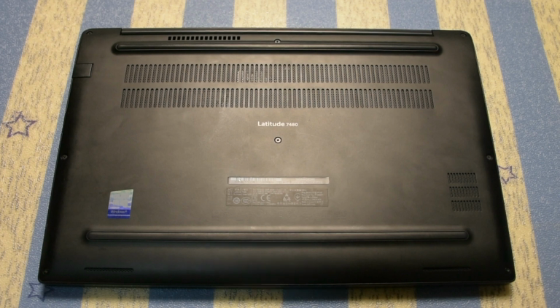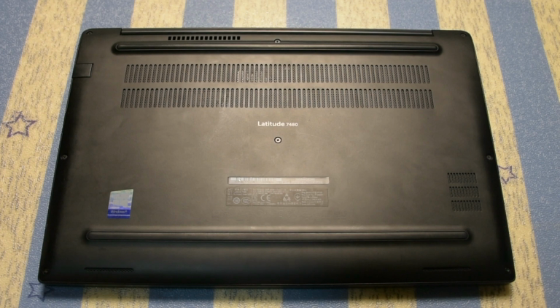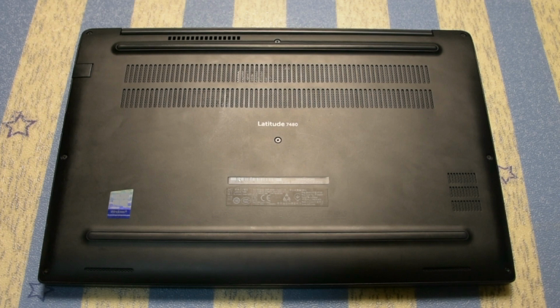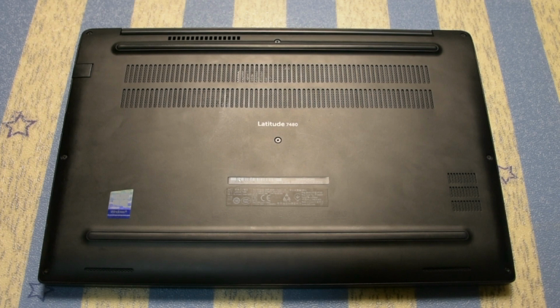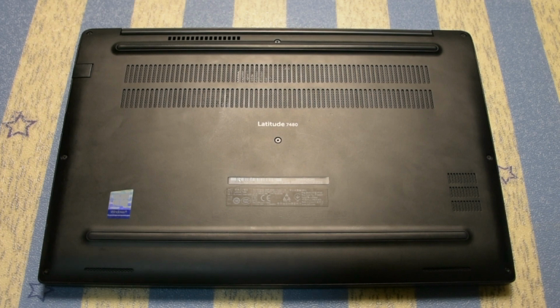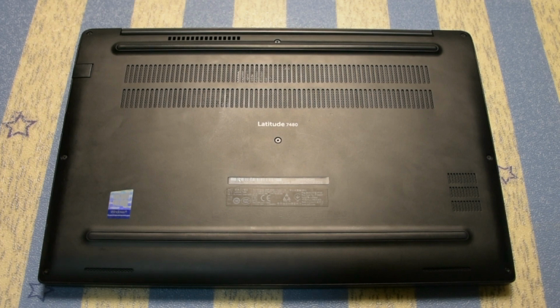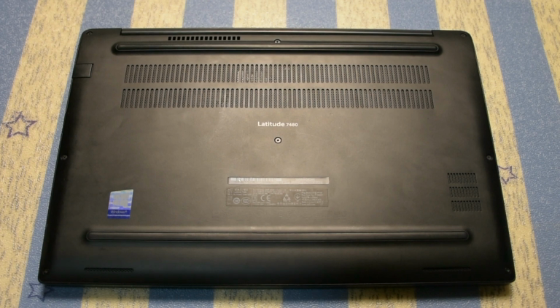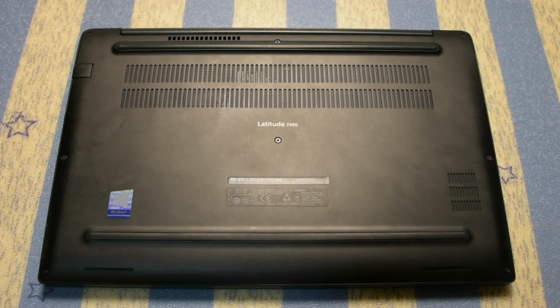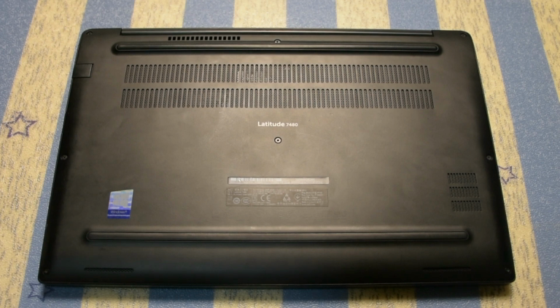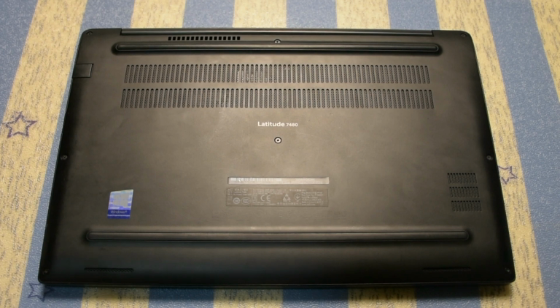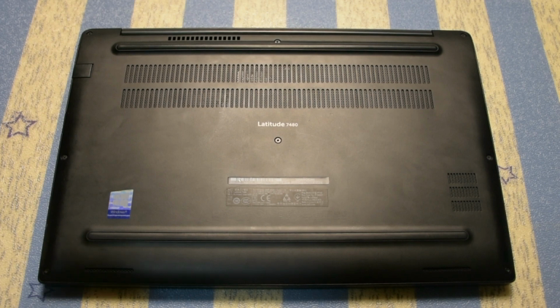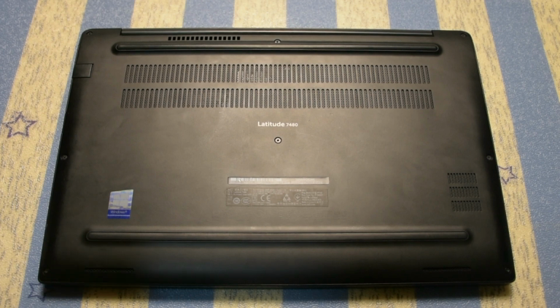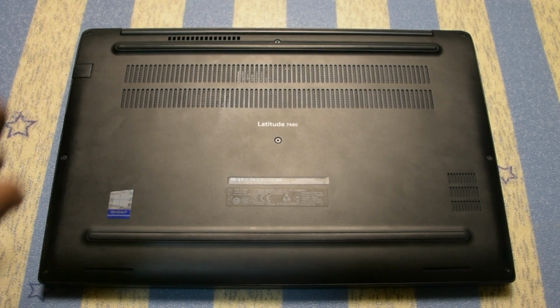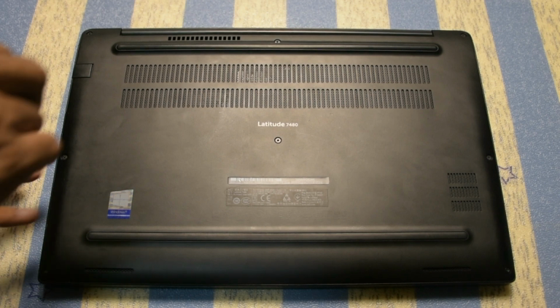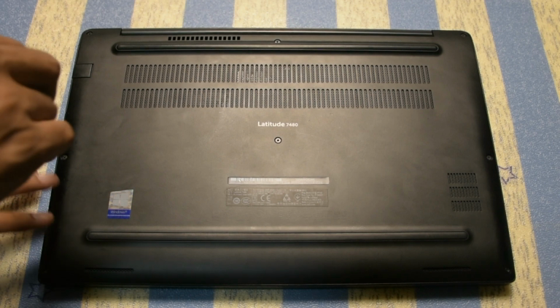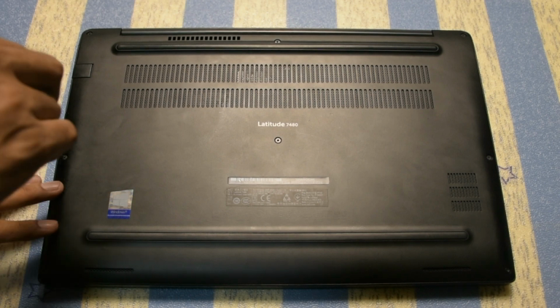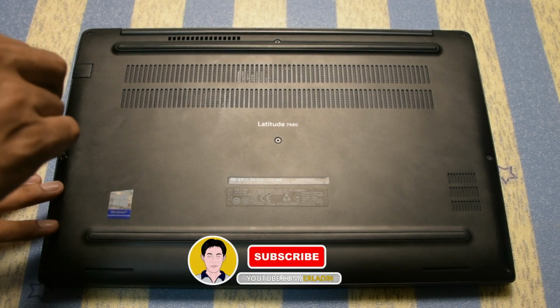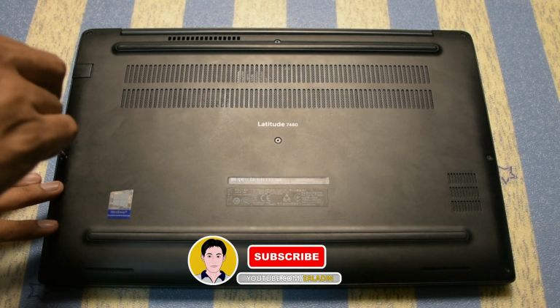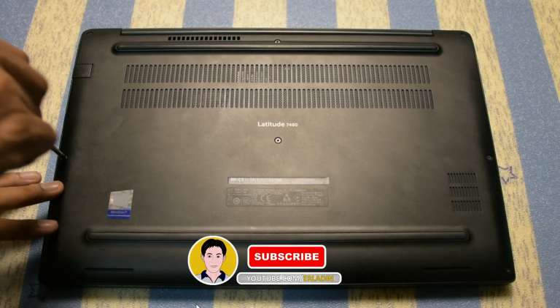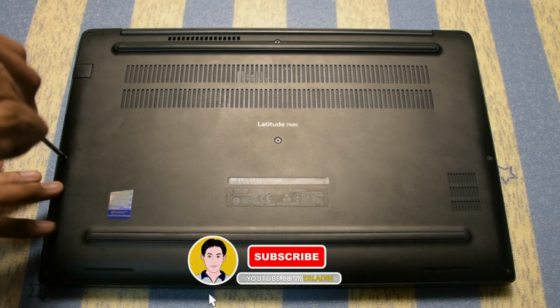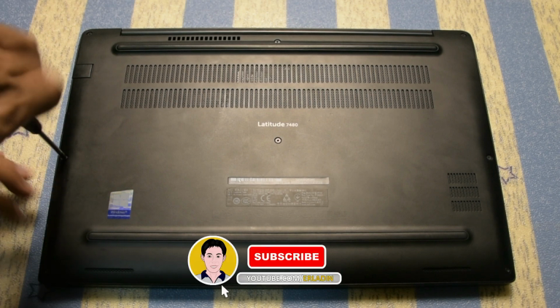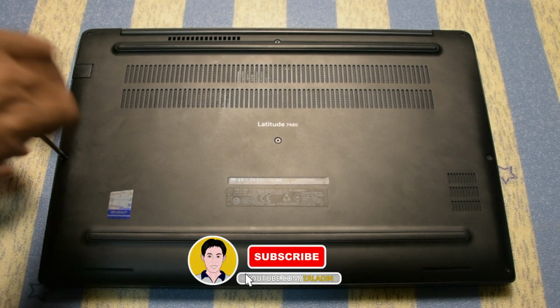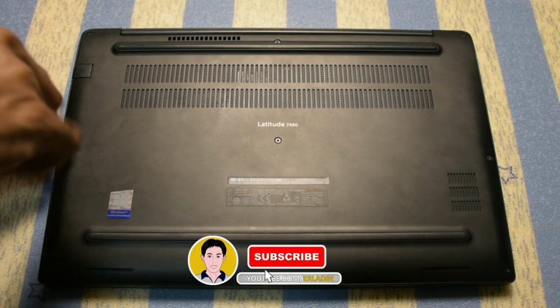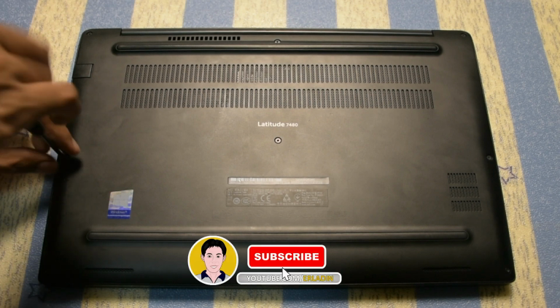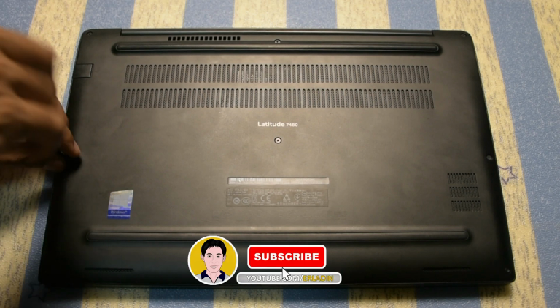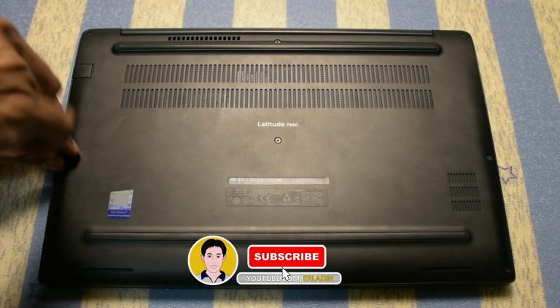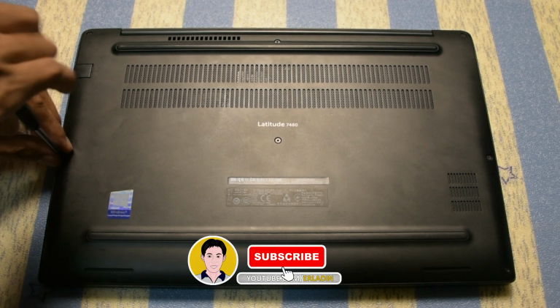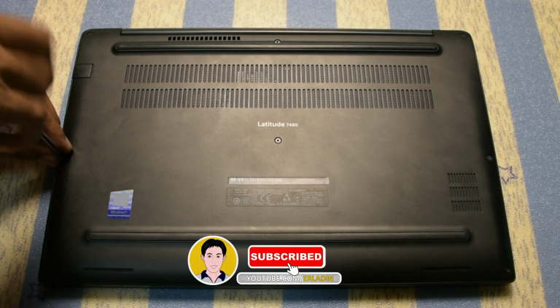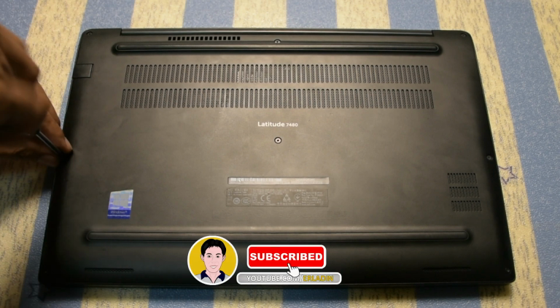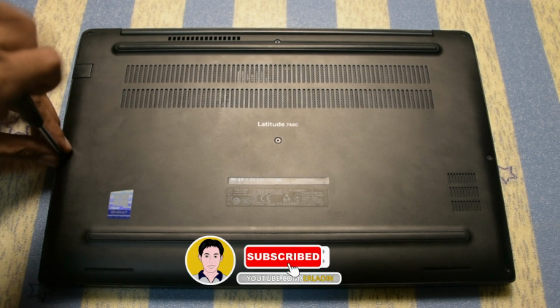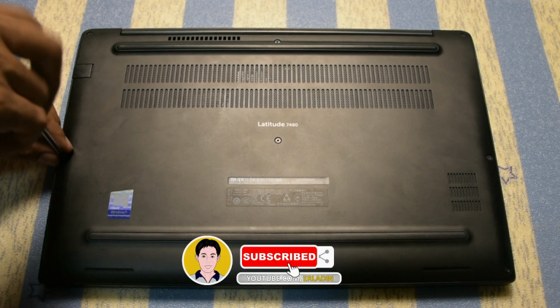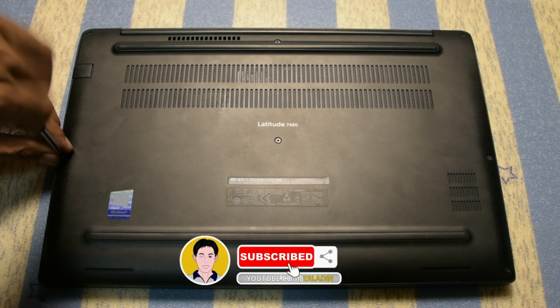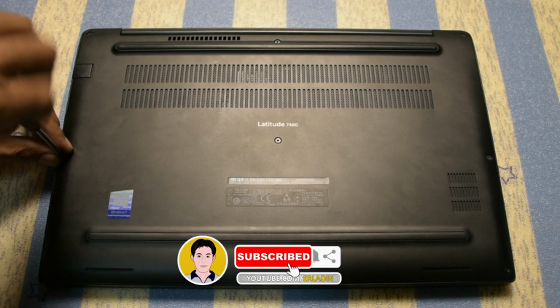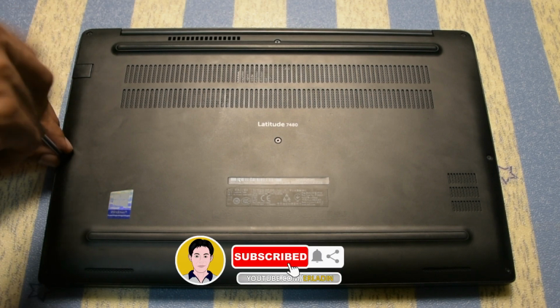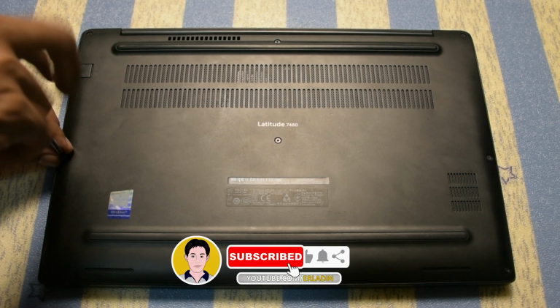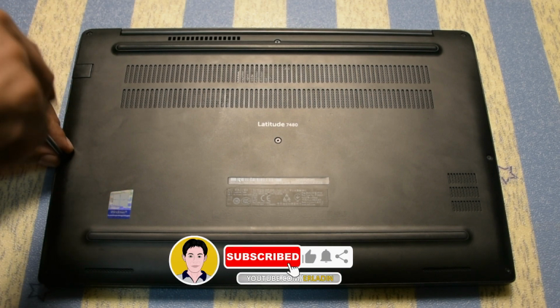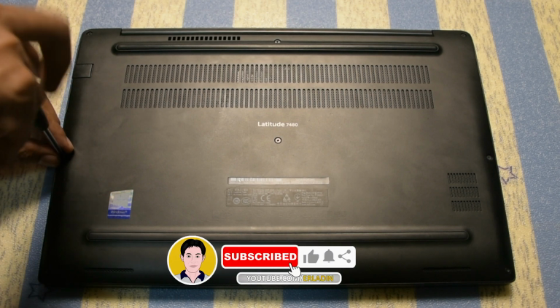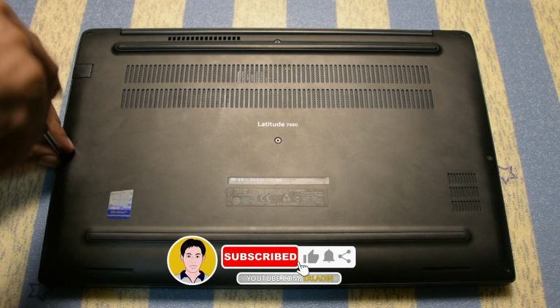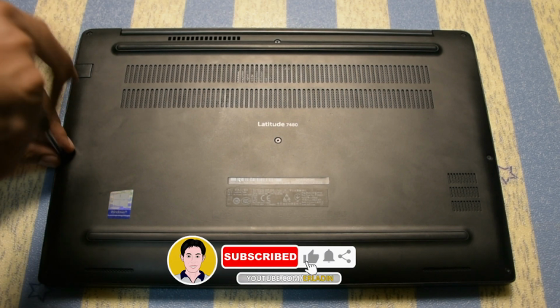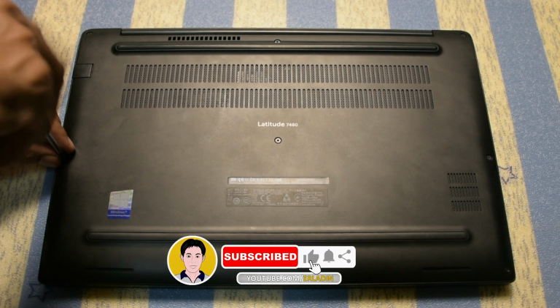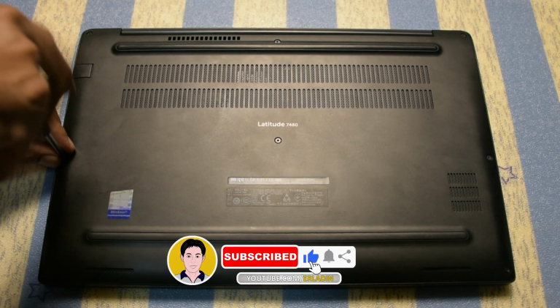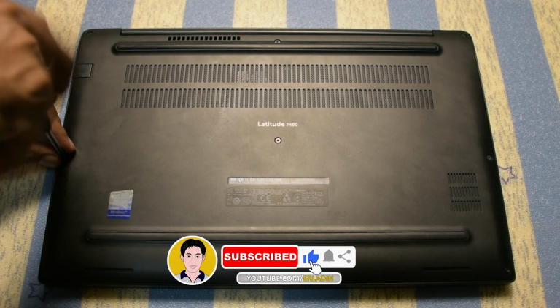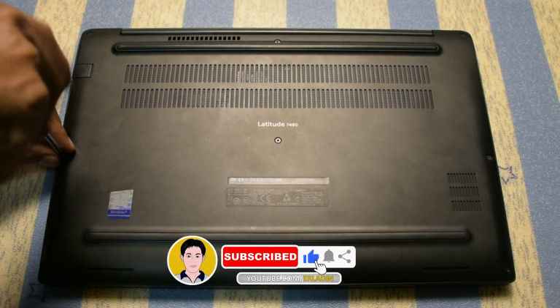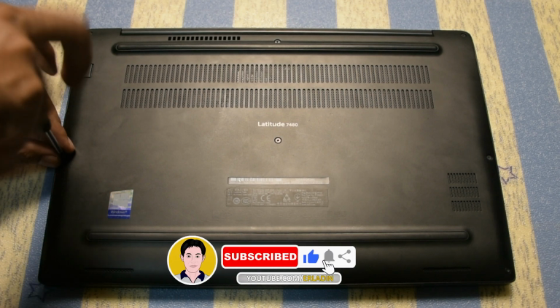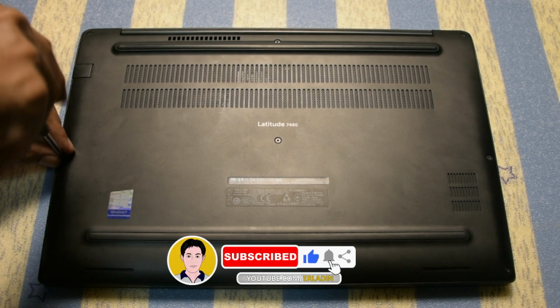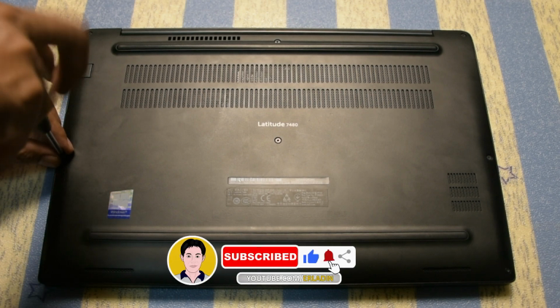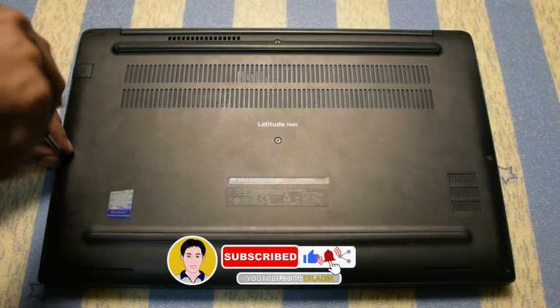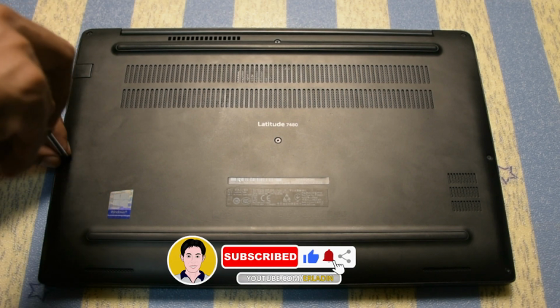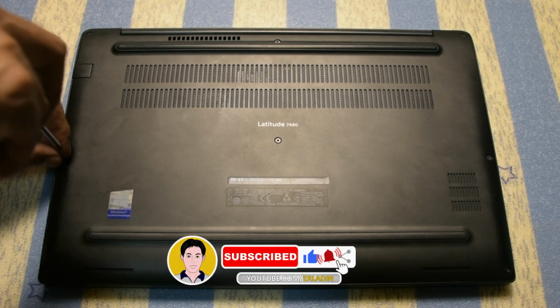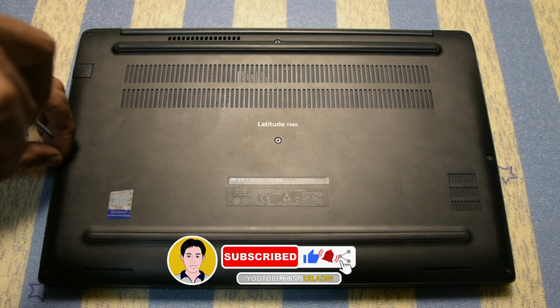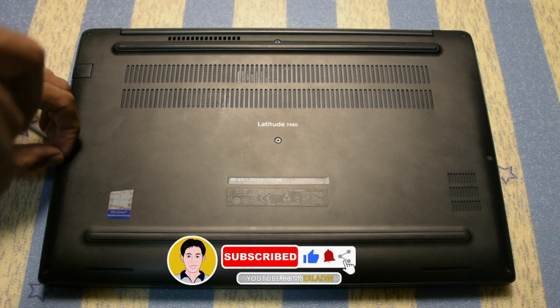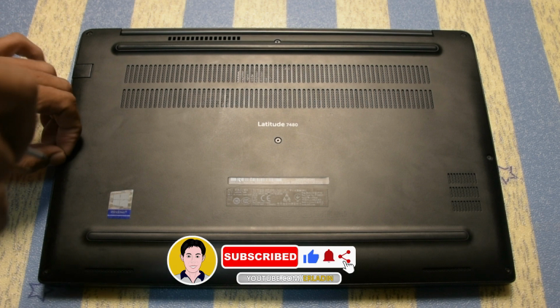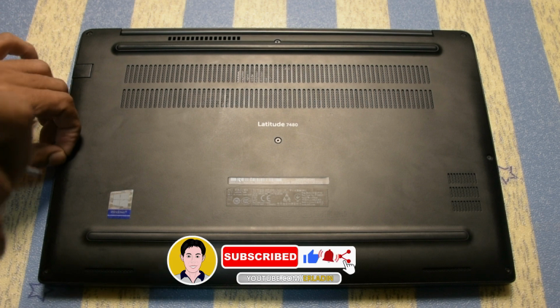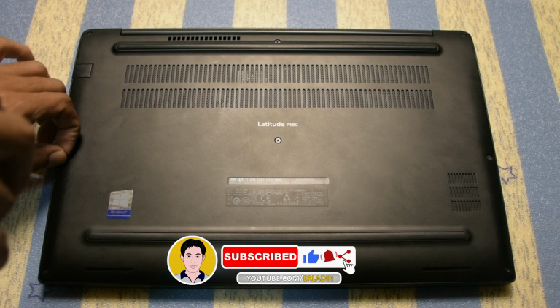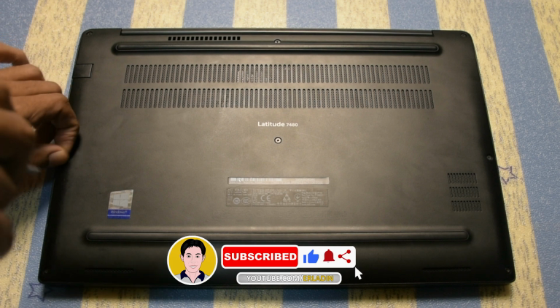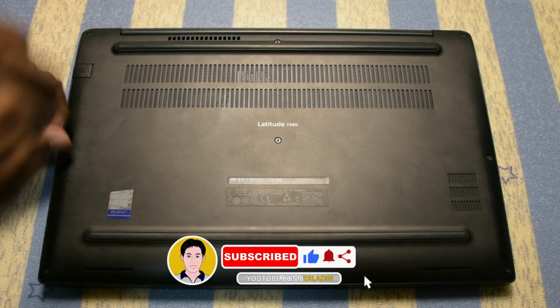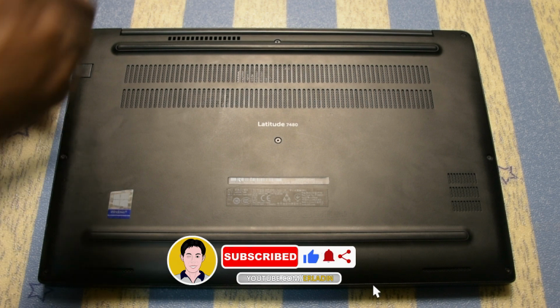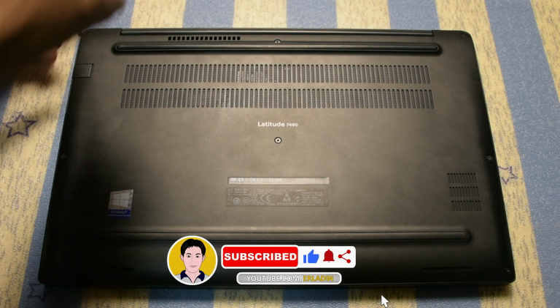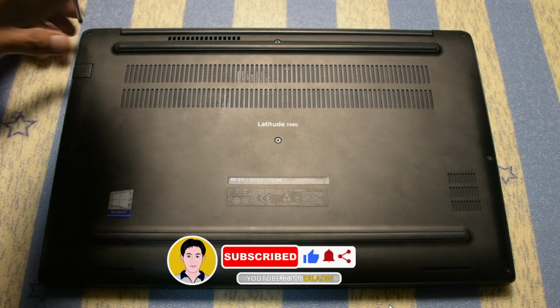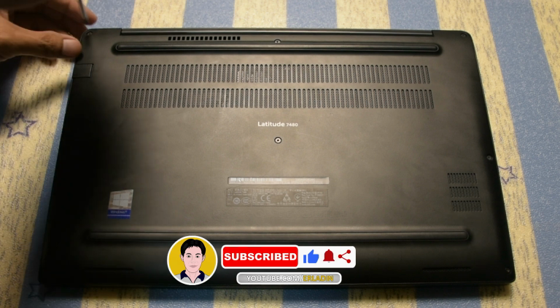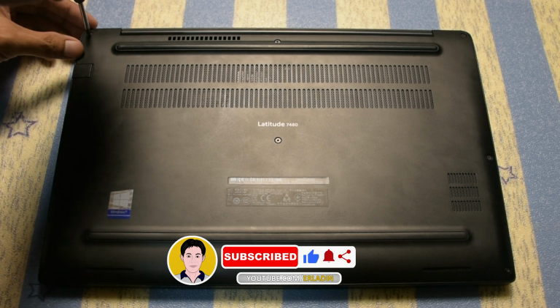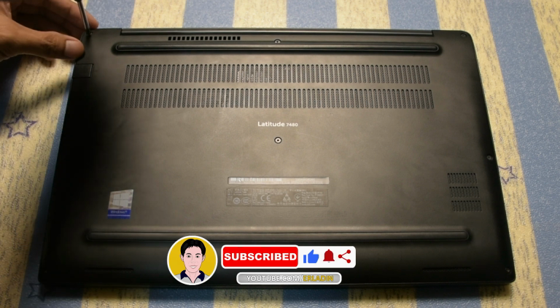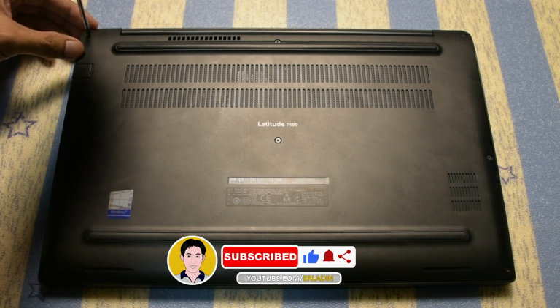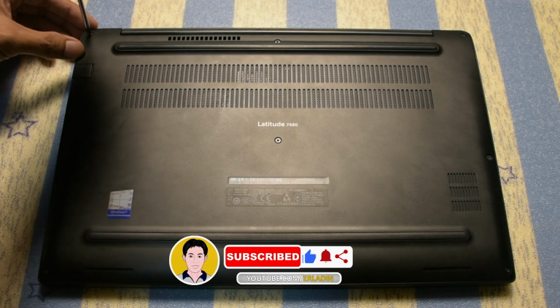In this video I'm going to teach you how to repair your Dell laptop fan. Start by removing the screws of the laptop.